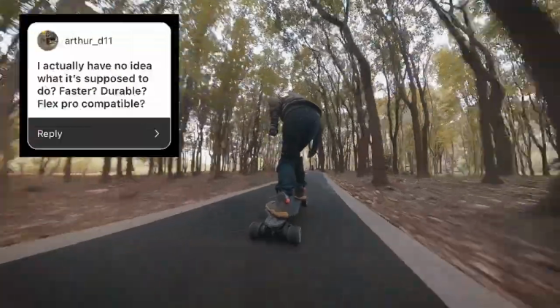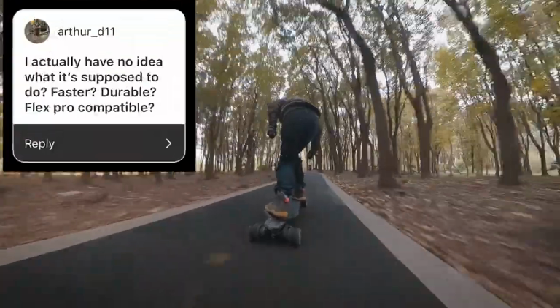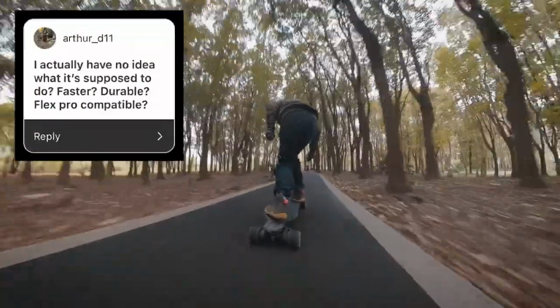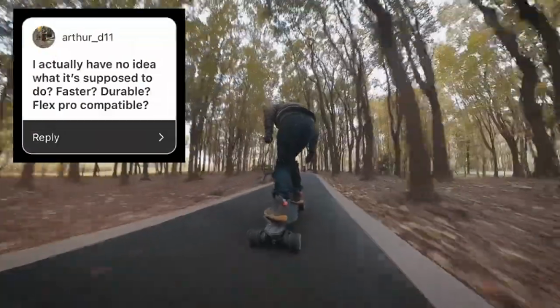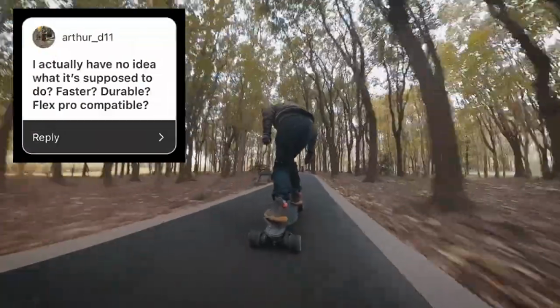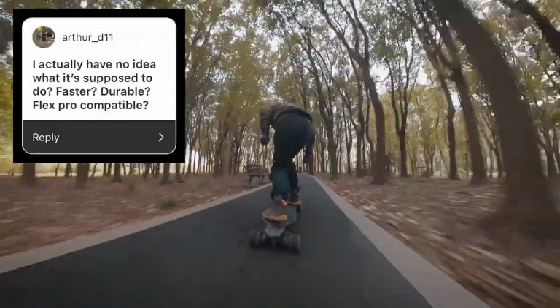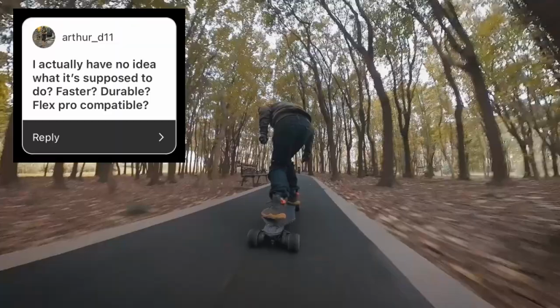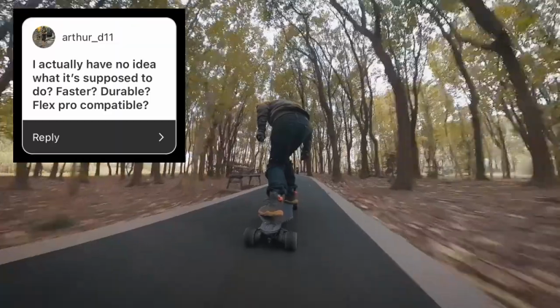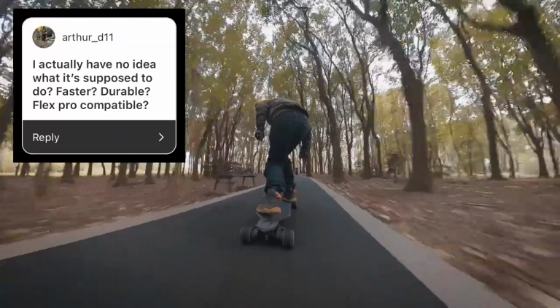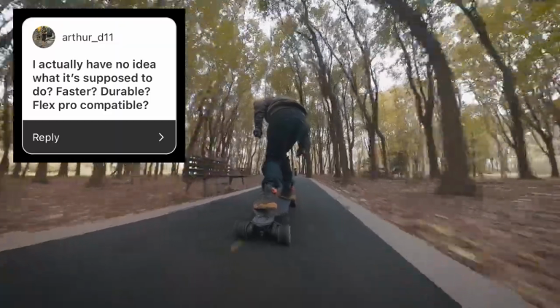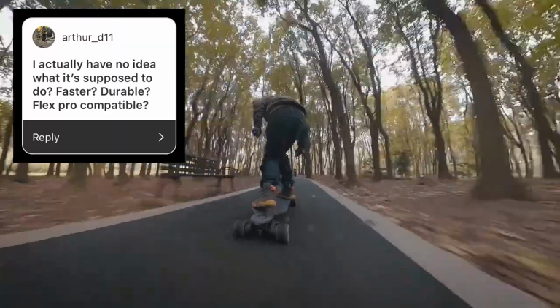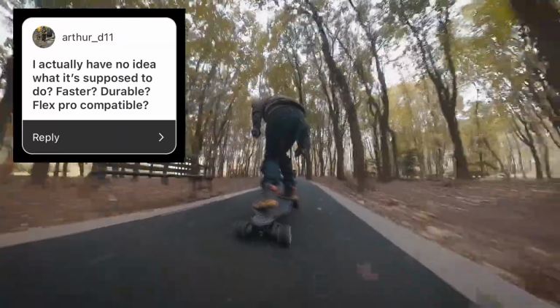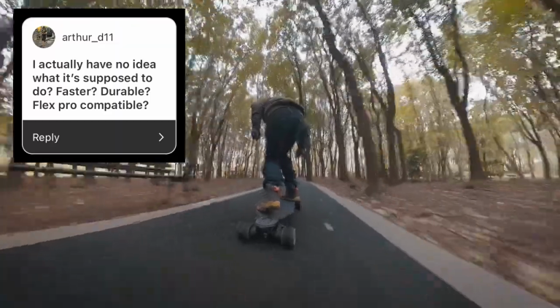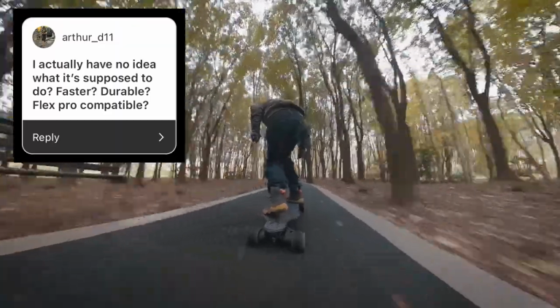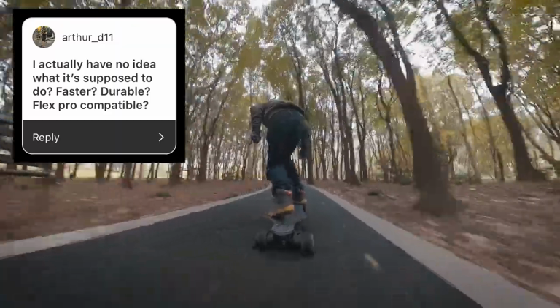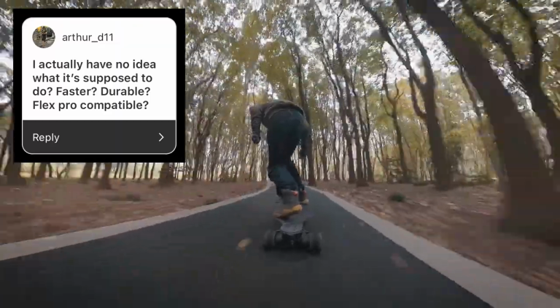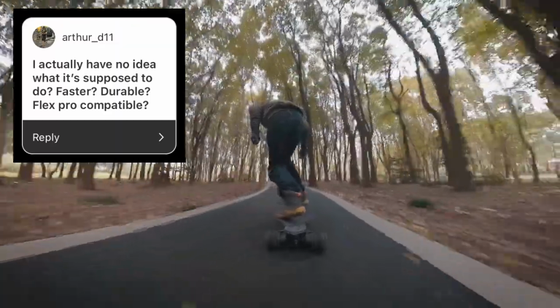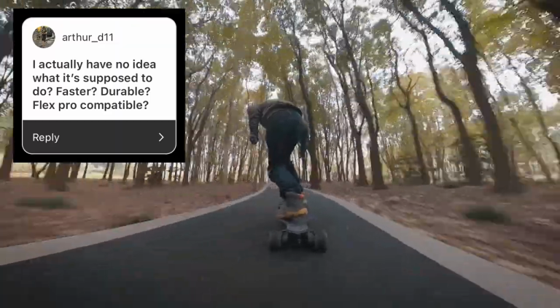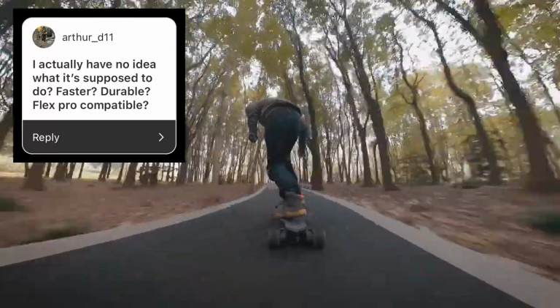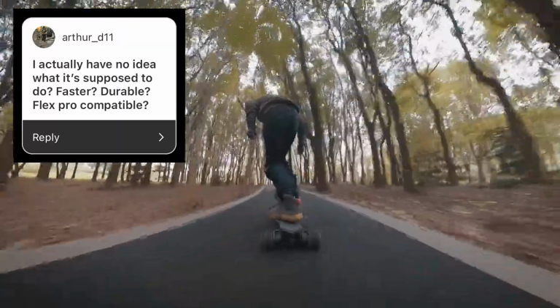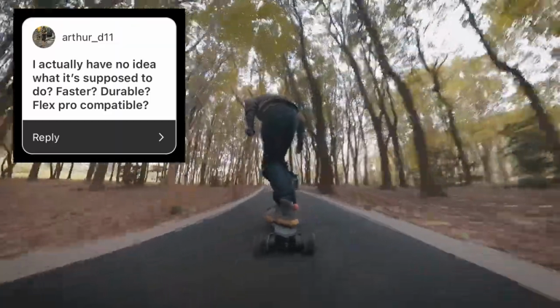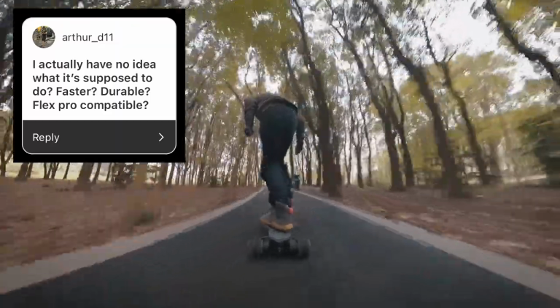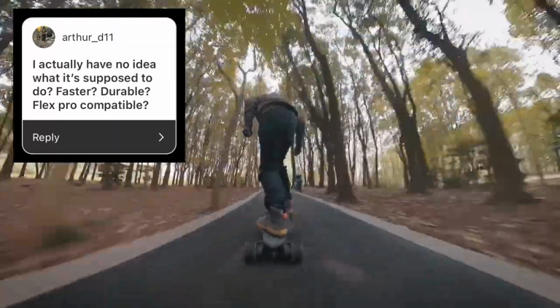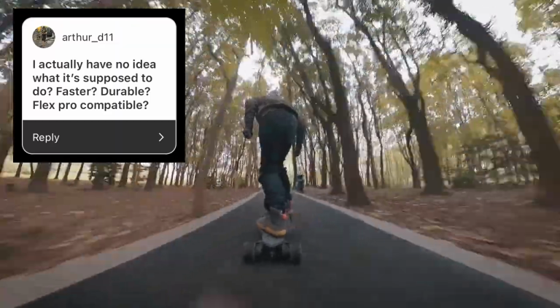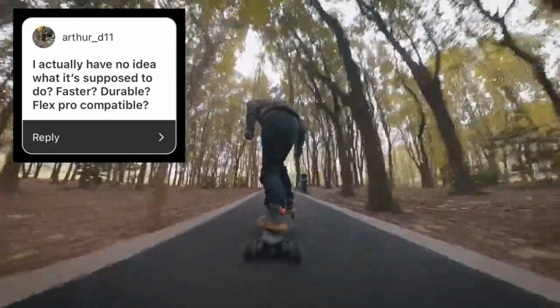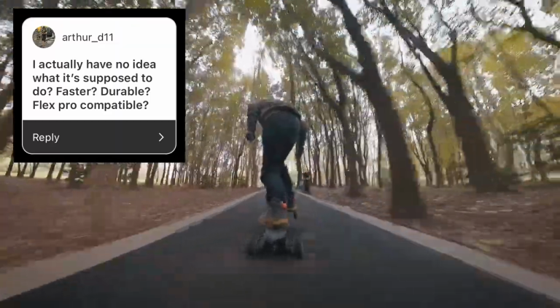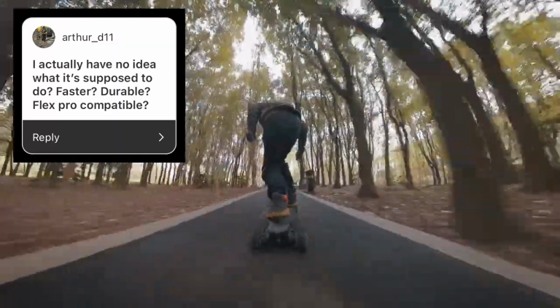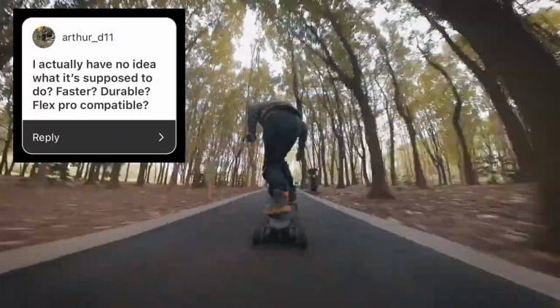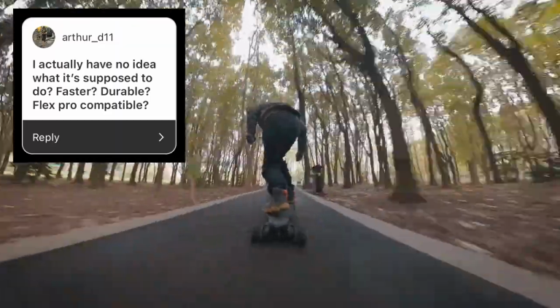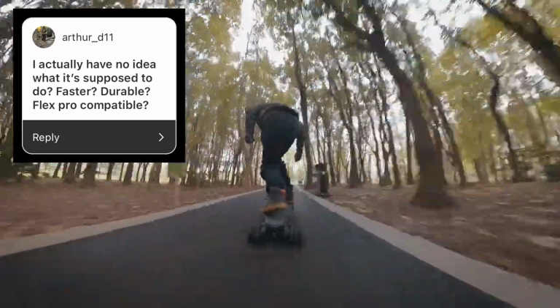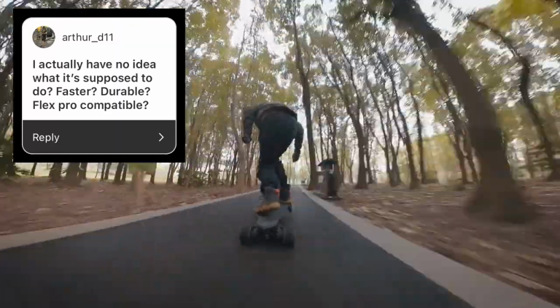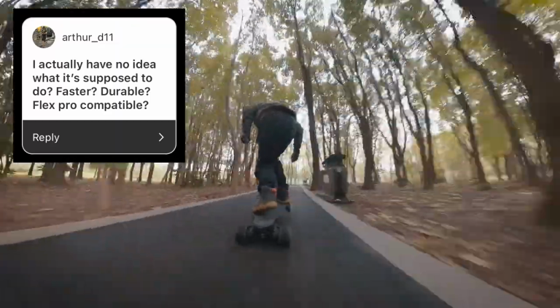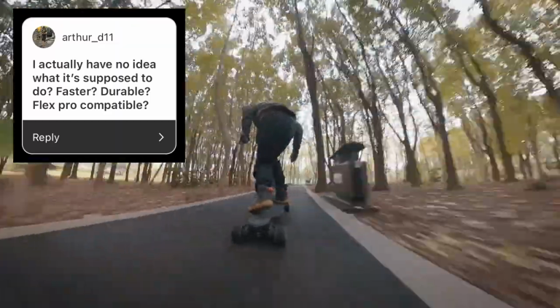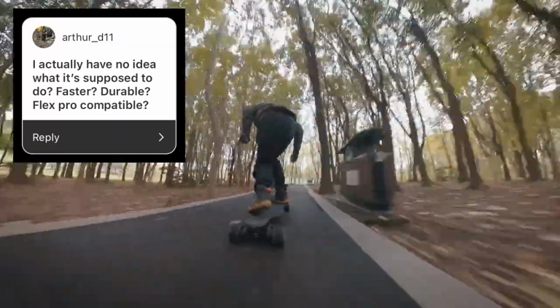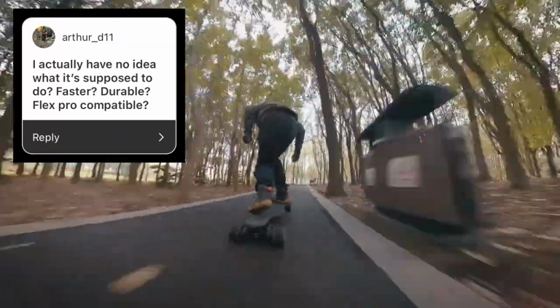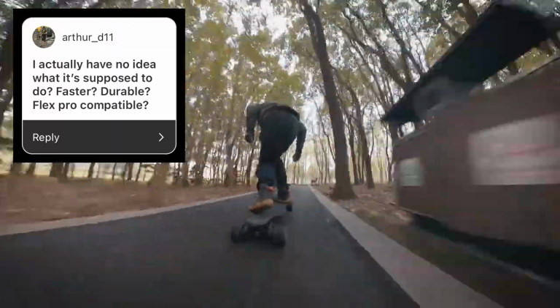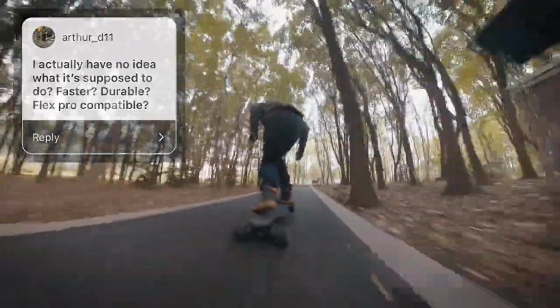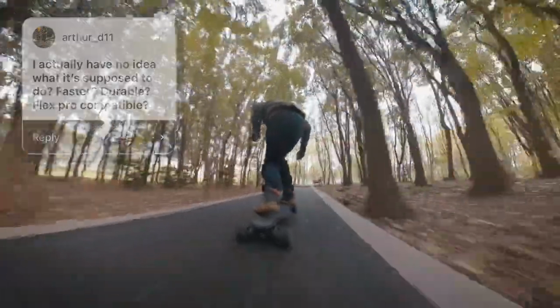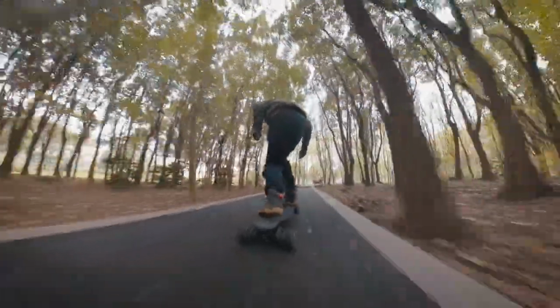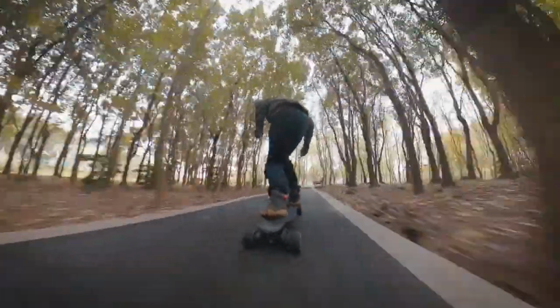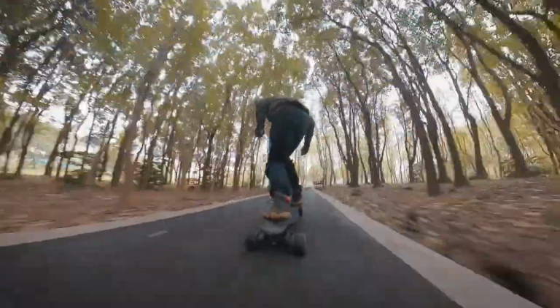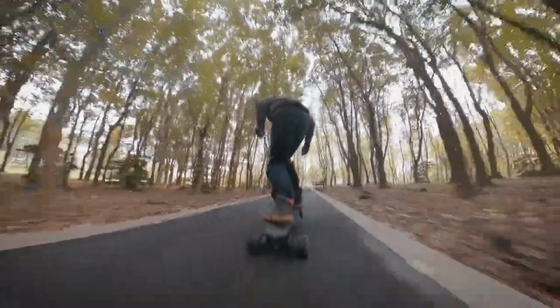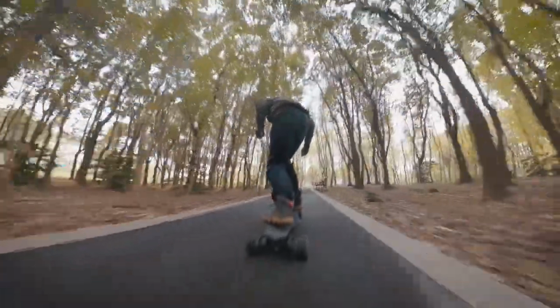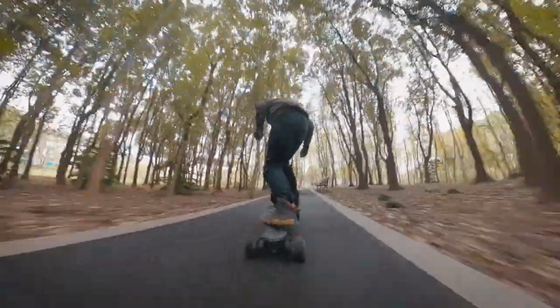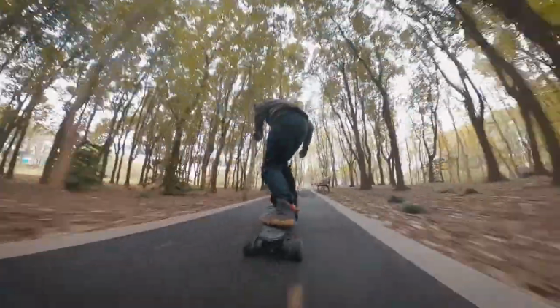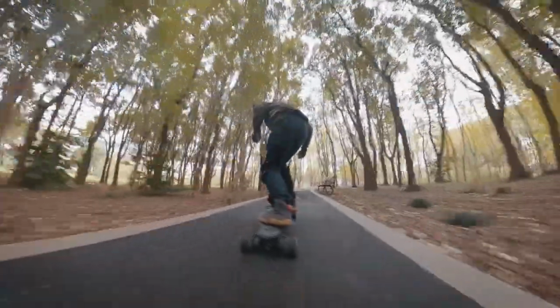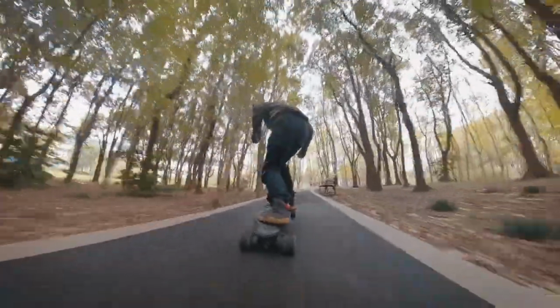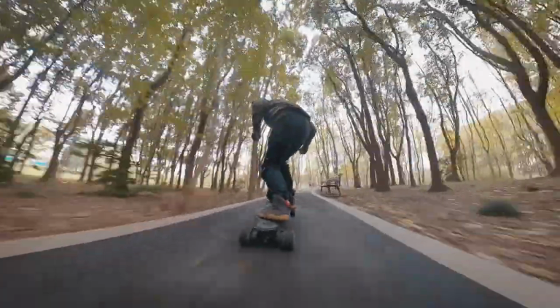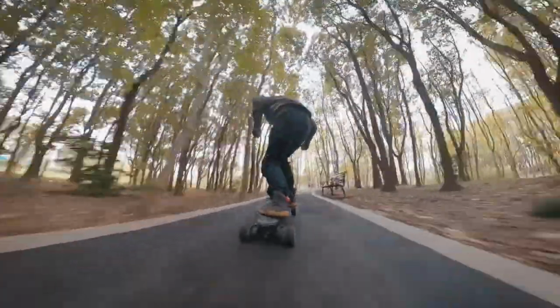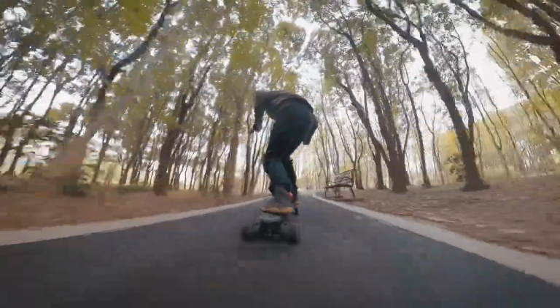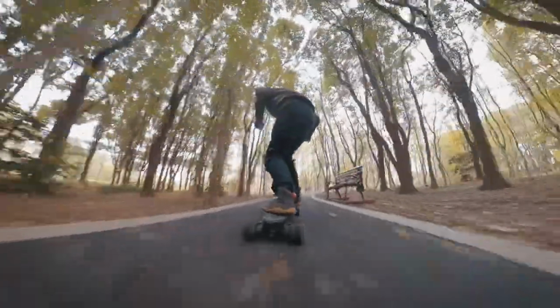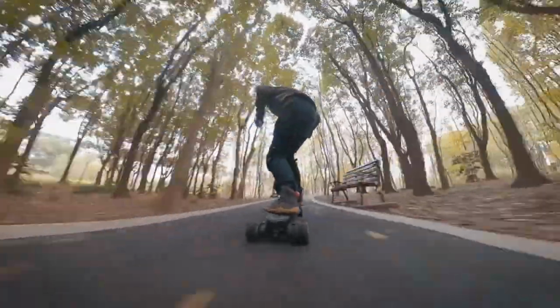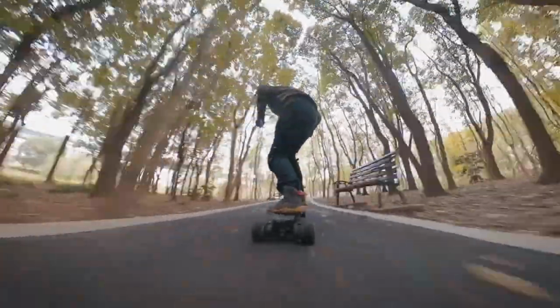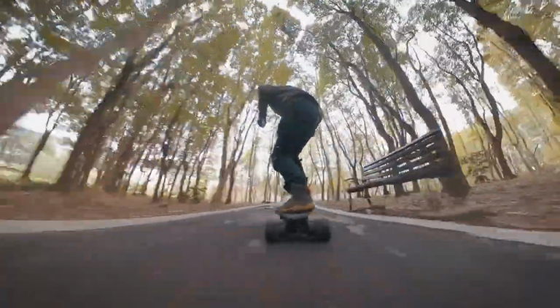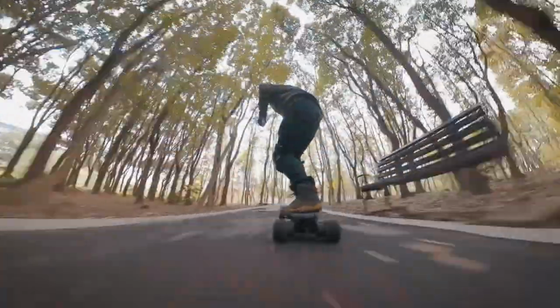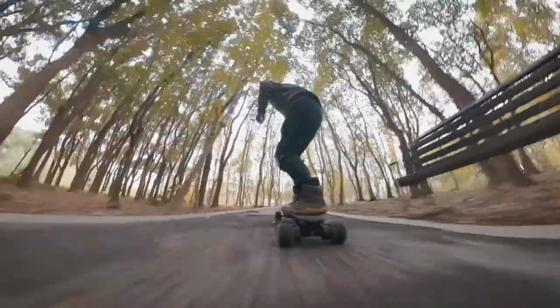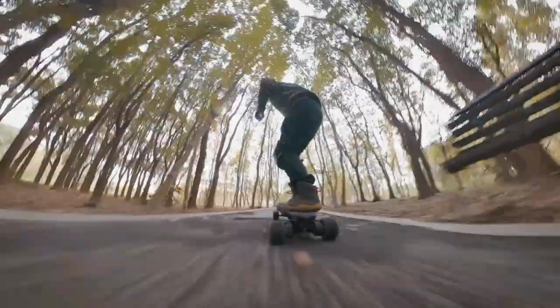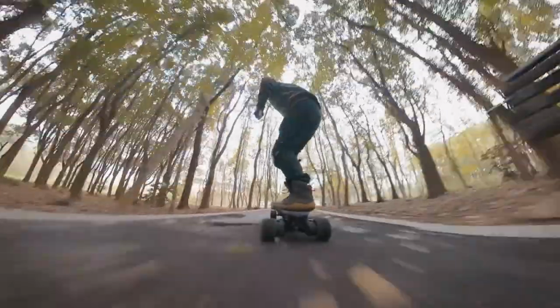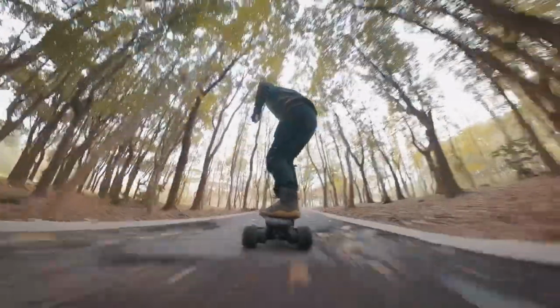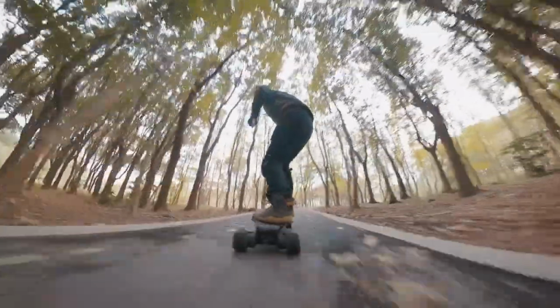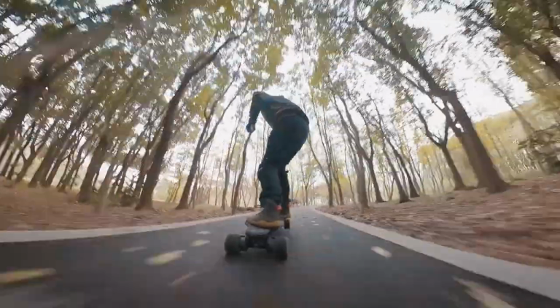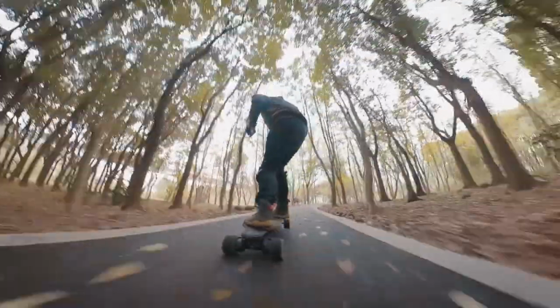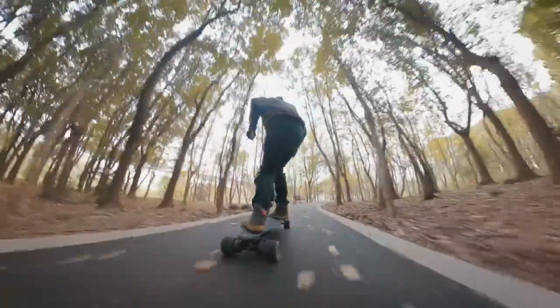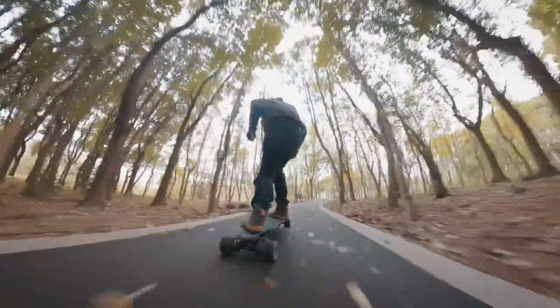Flex Pro compatible? This is only for the Atlas Pro at the moment. I have no idea if they'll make a smaller version for street boards.